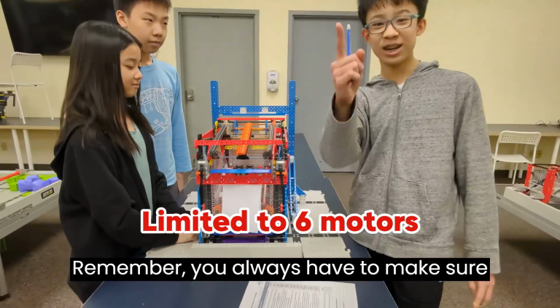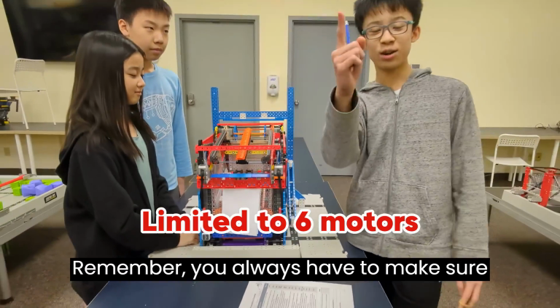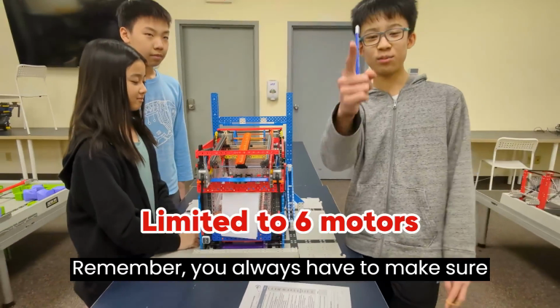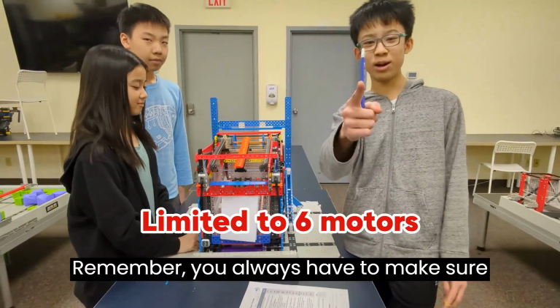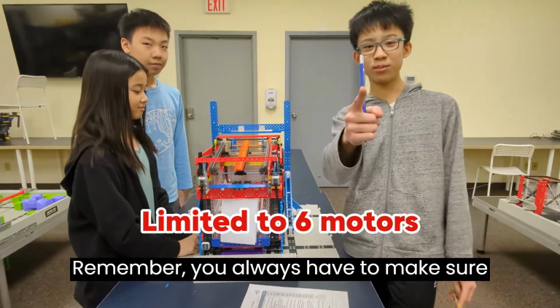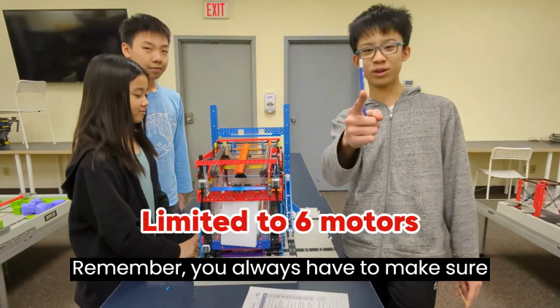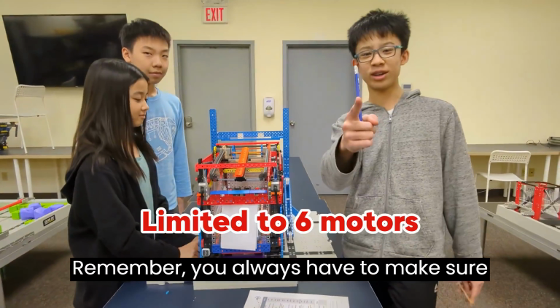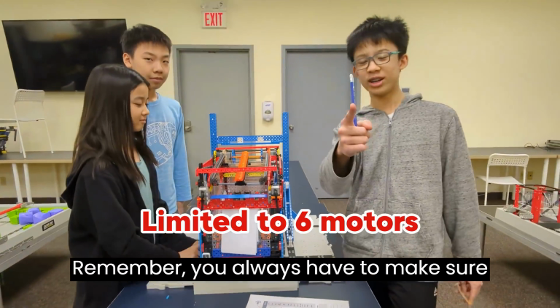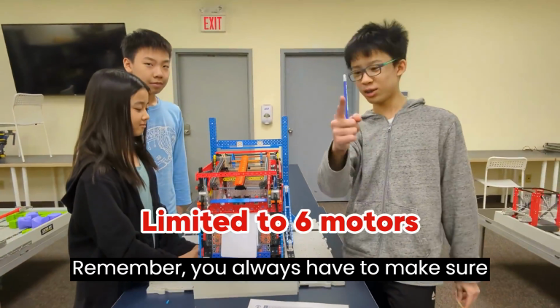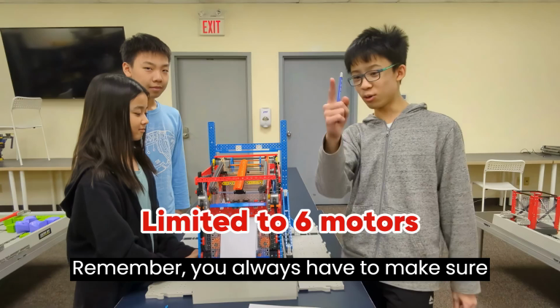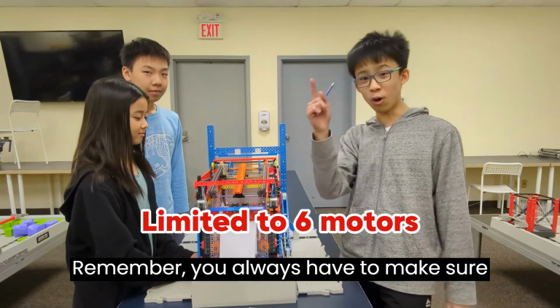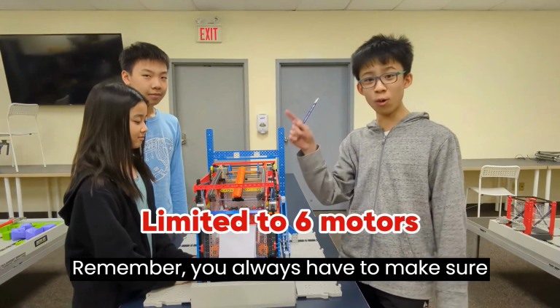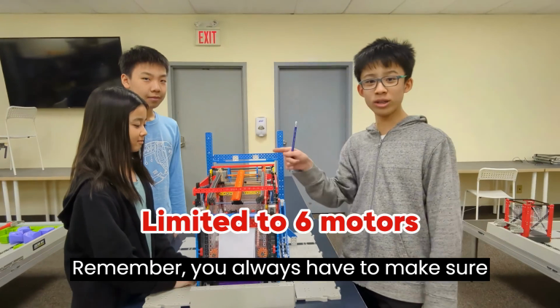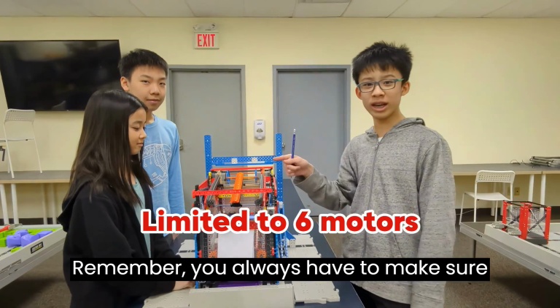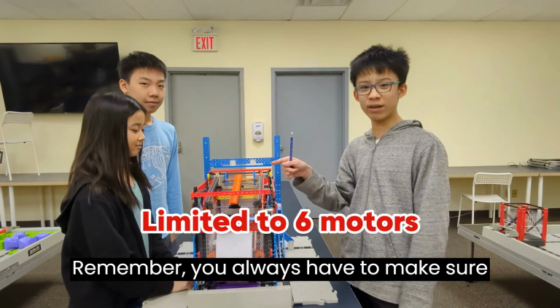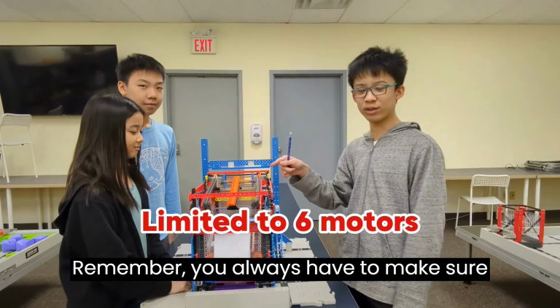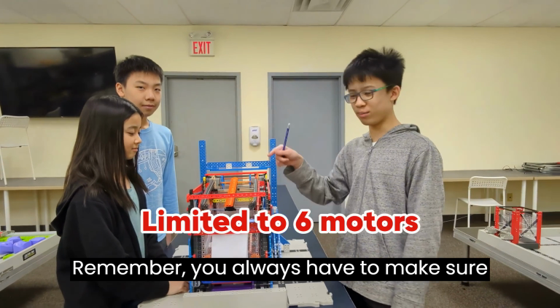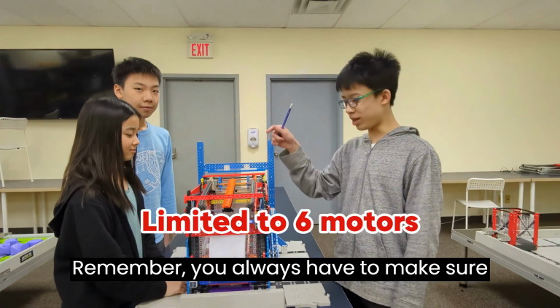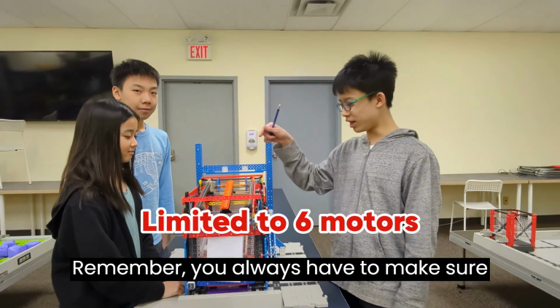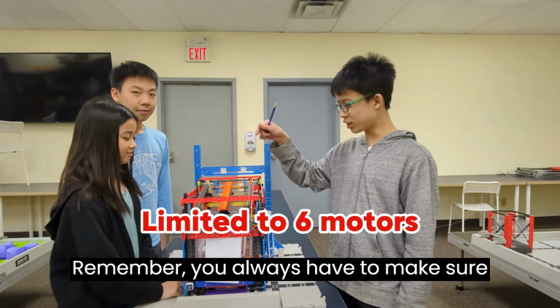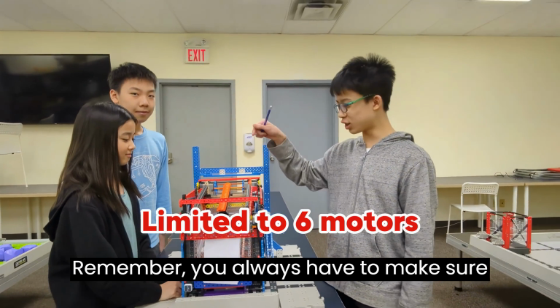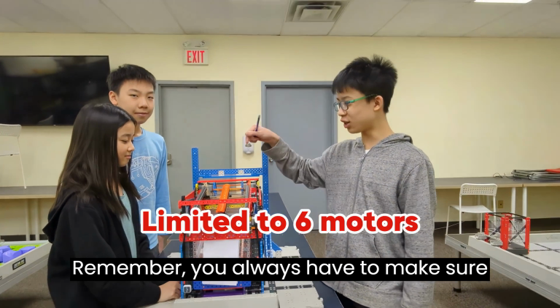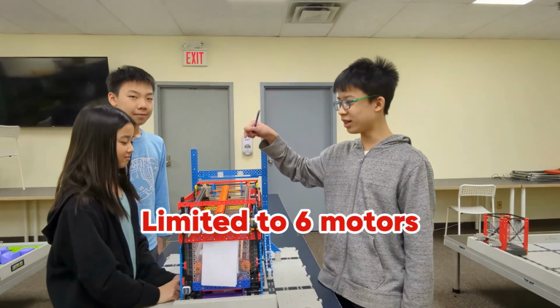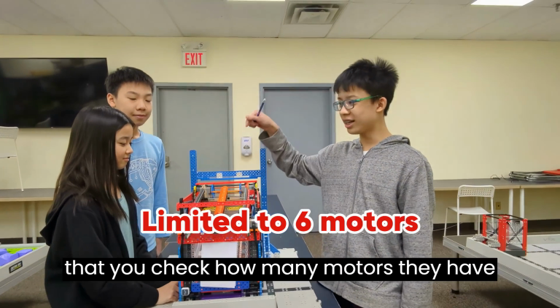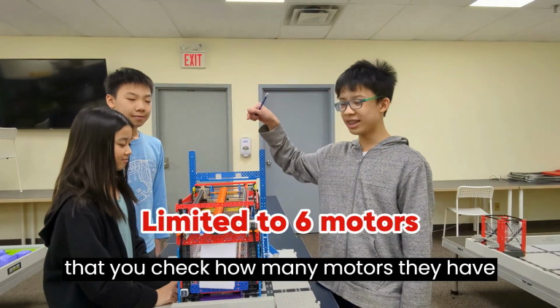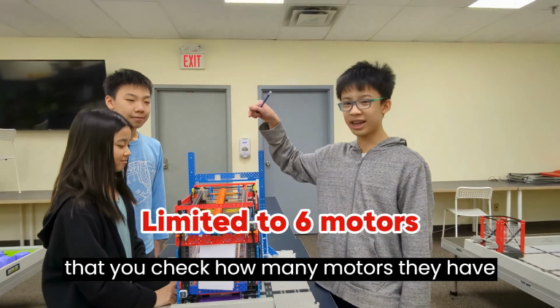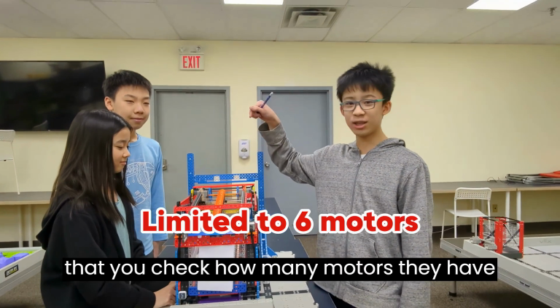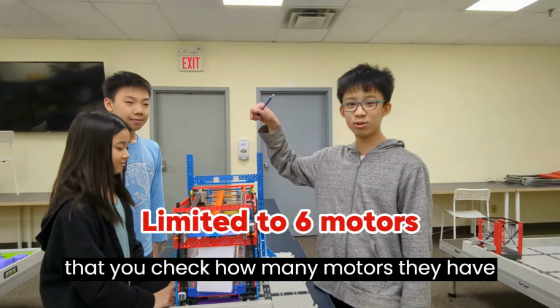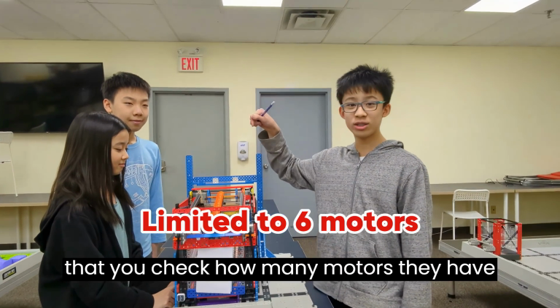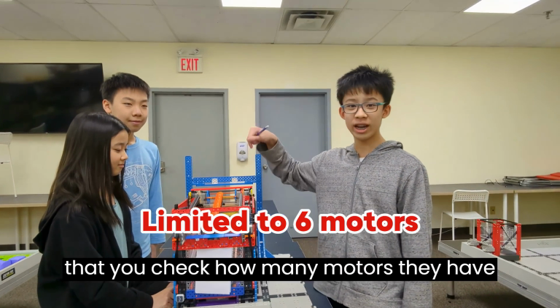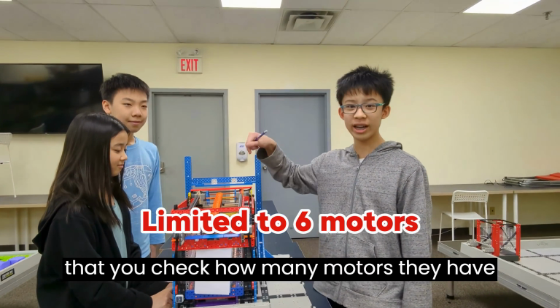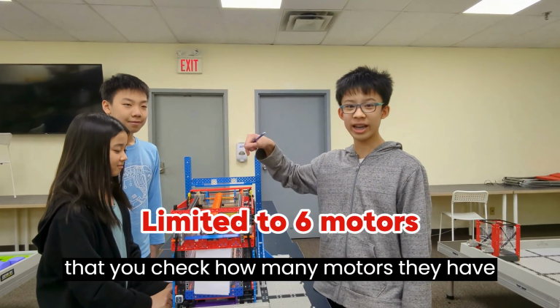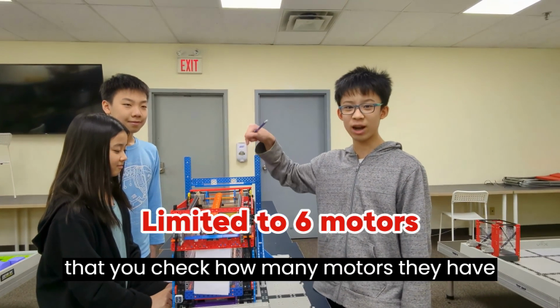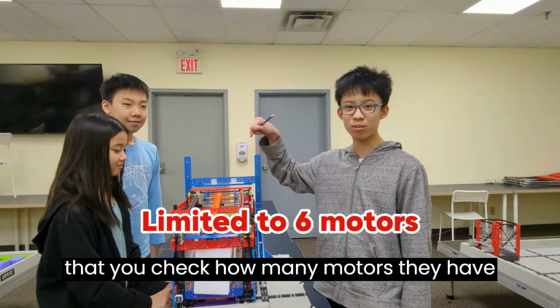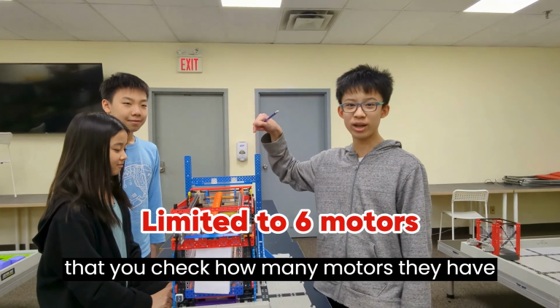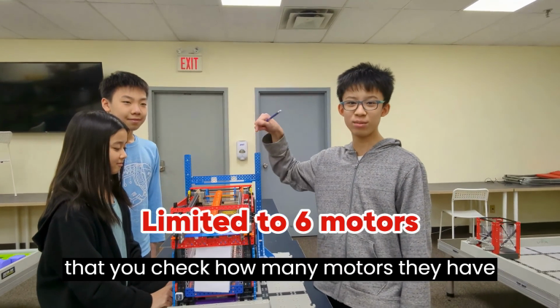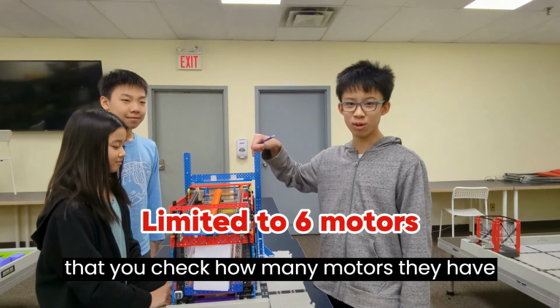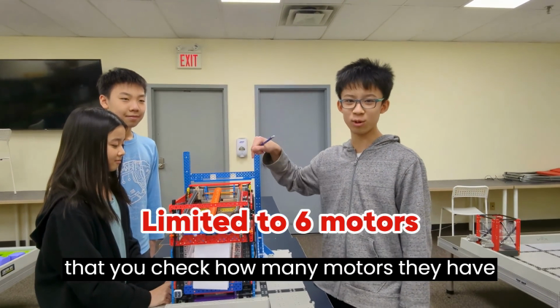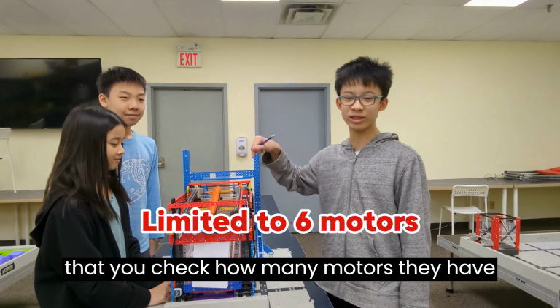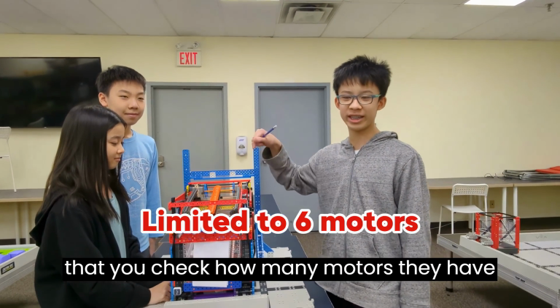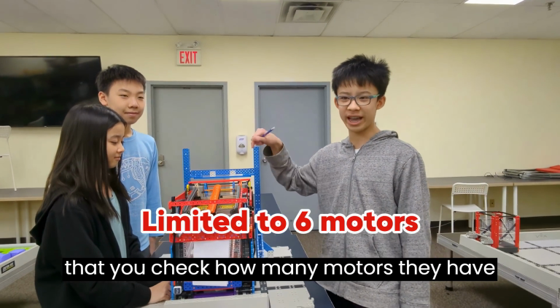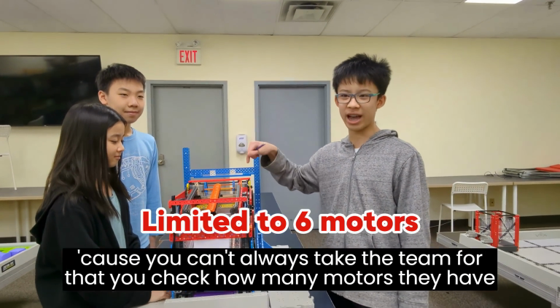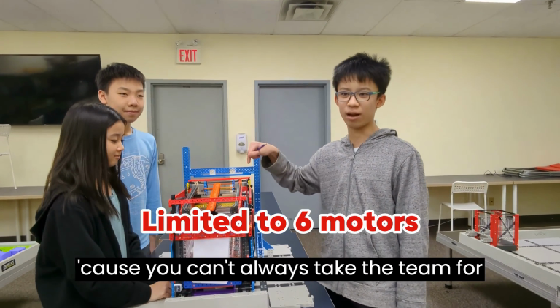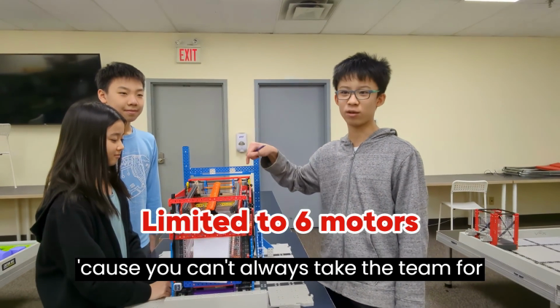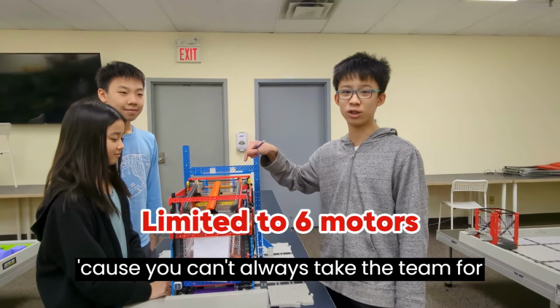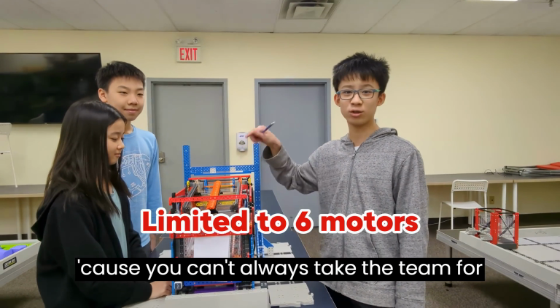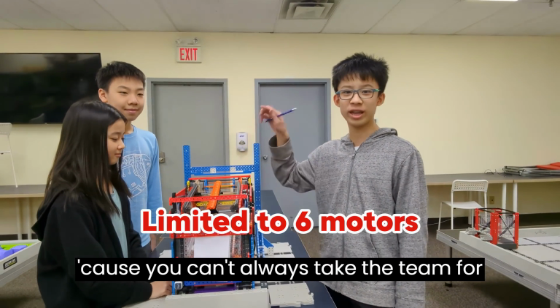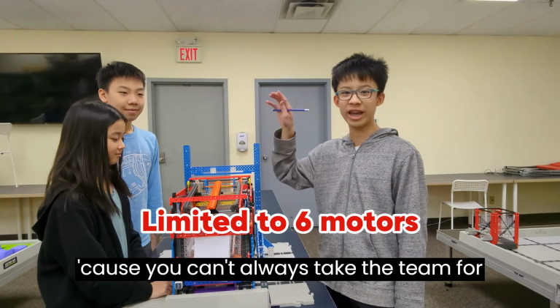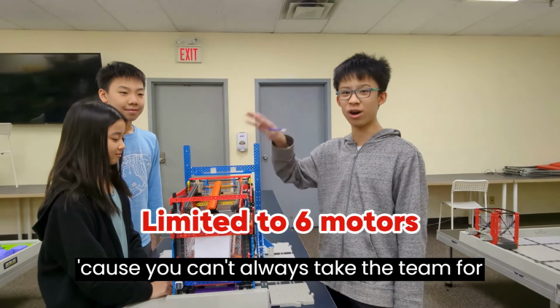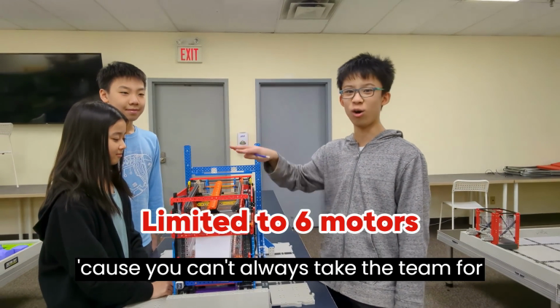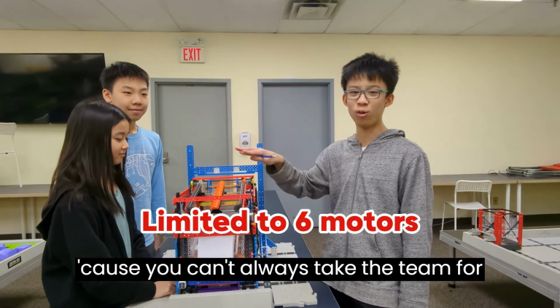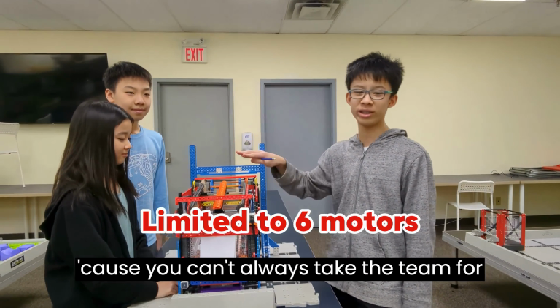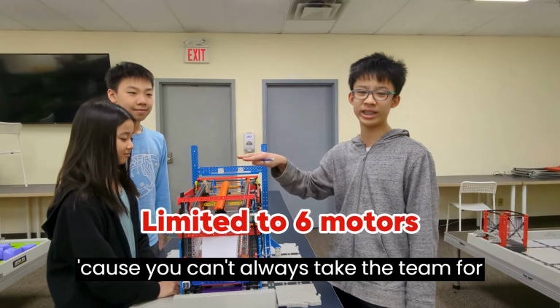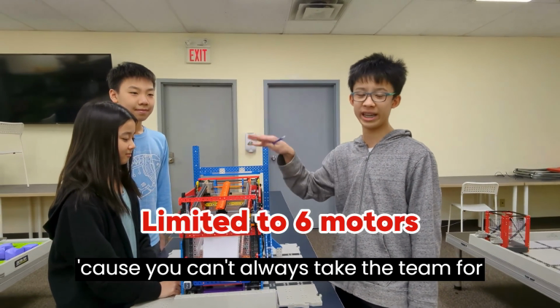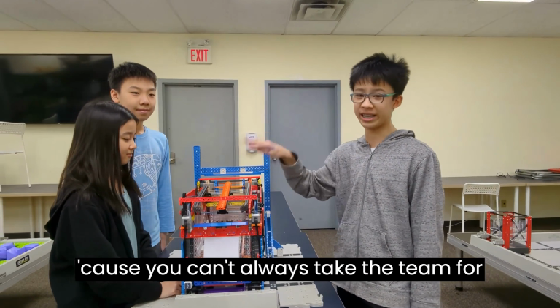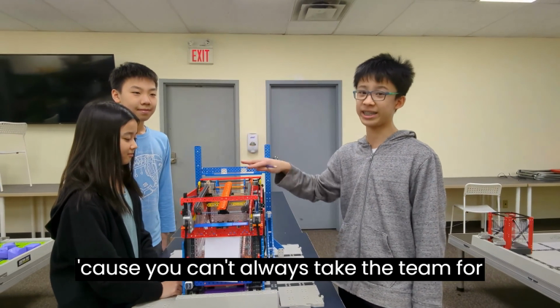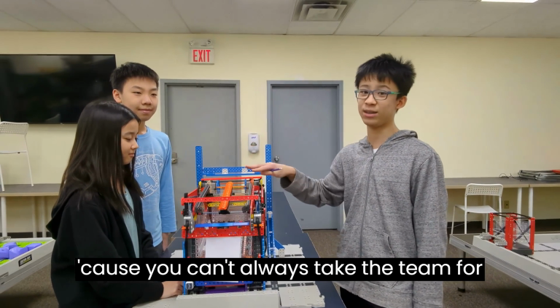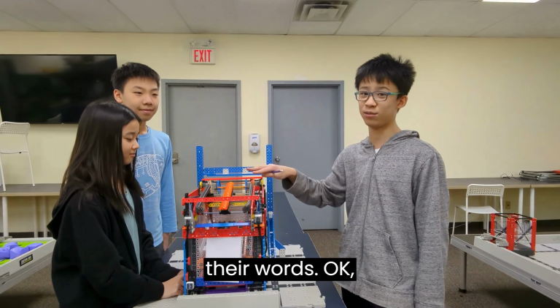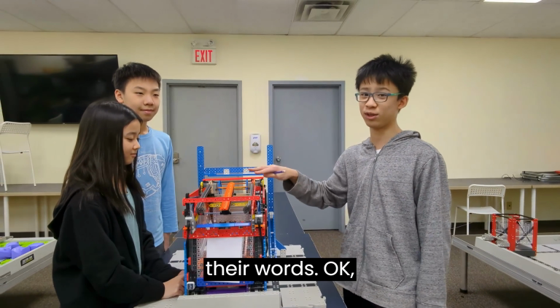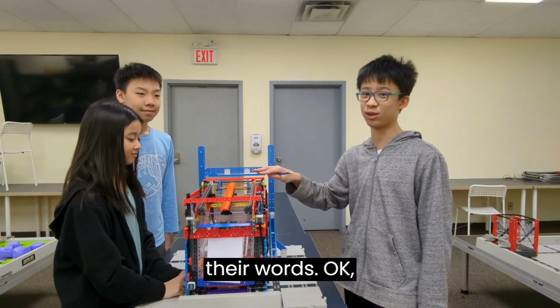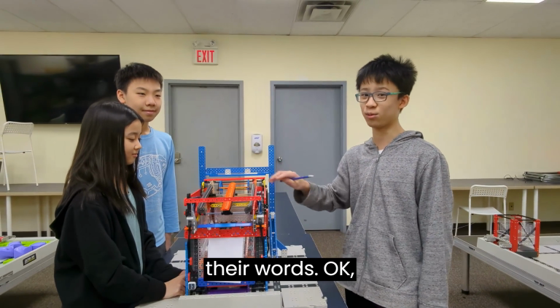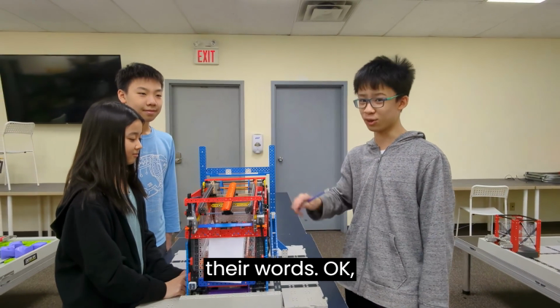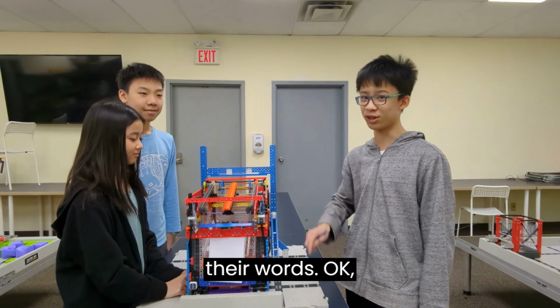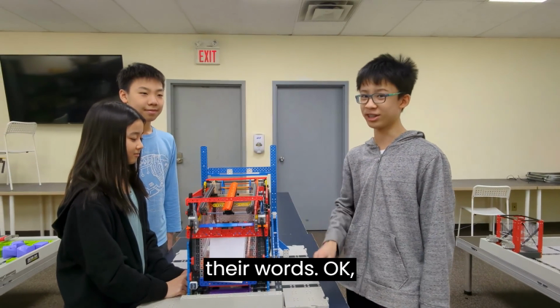Remember, you always have to make sure that you check how many motors they have, because you can't always just take their word for it.